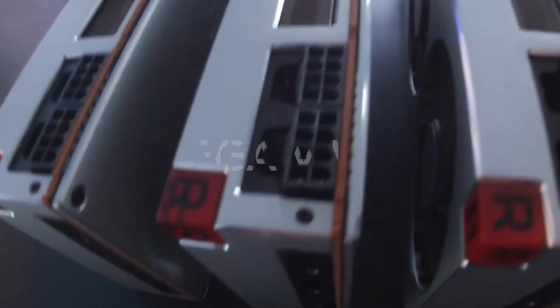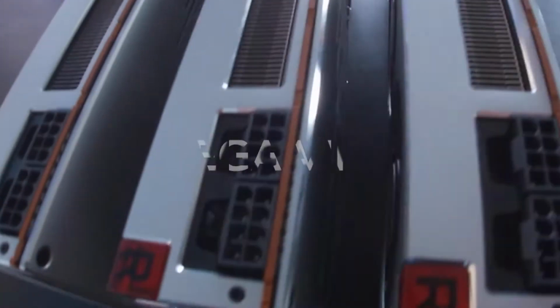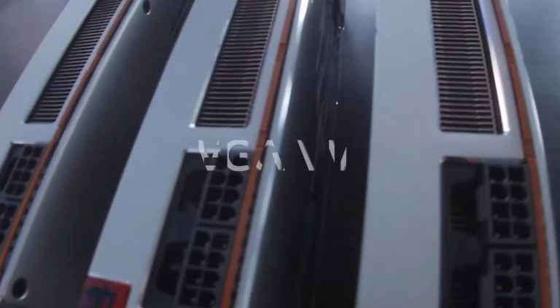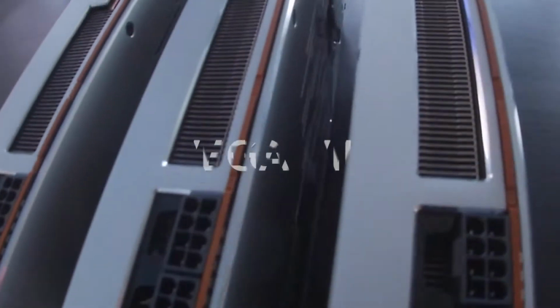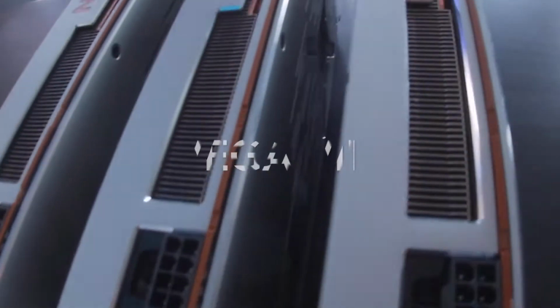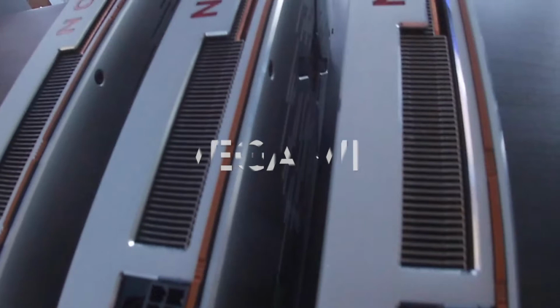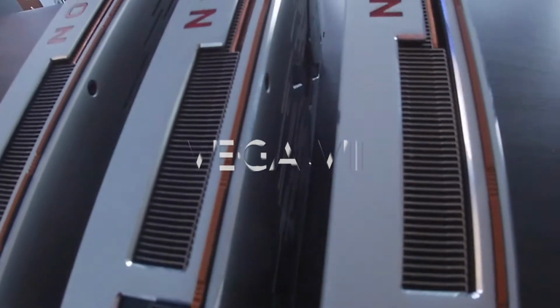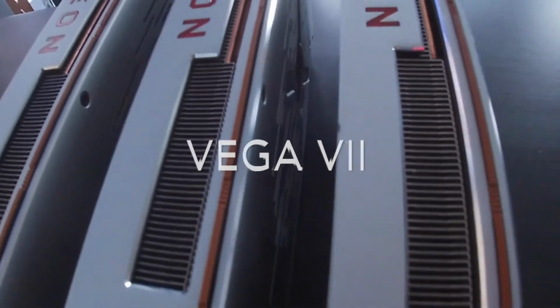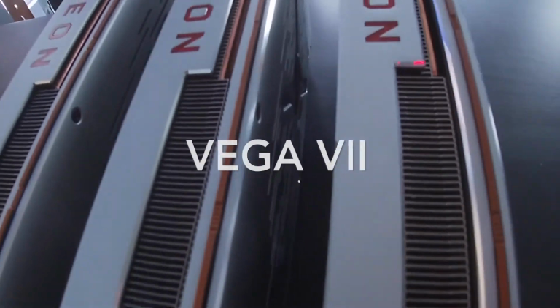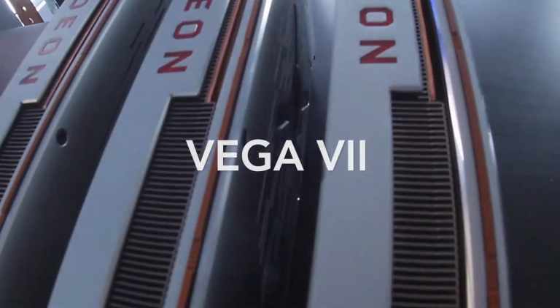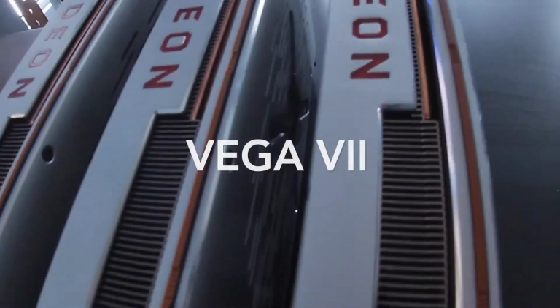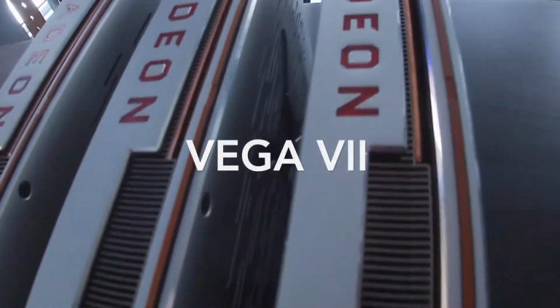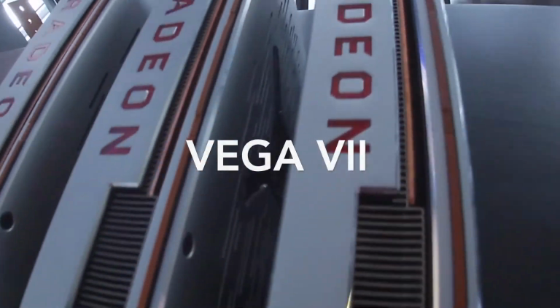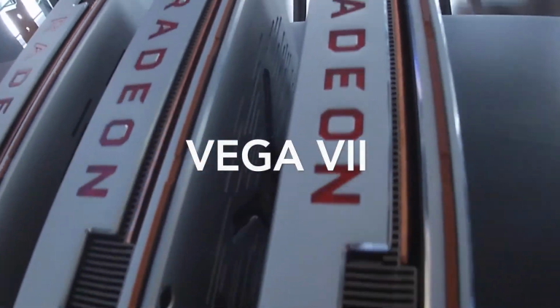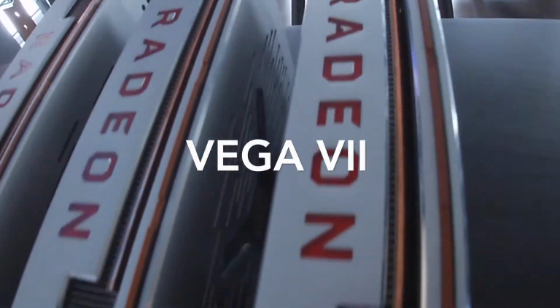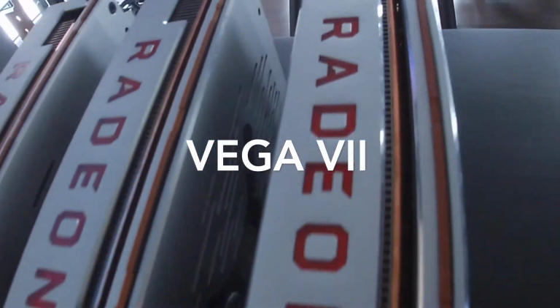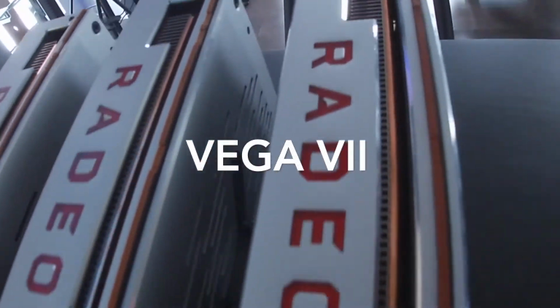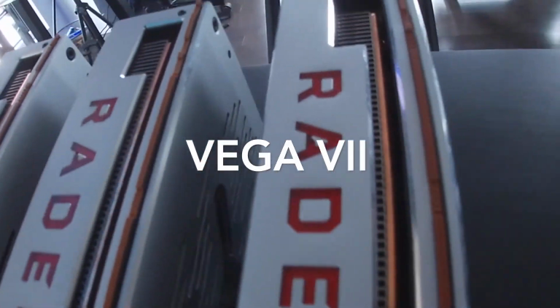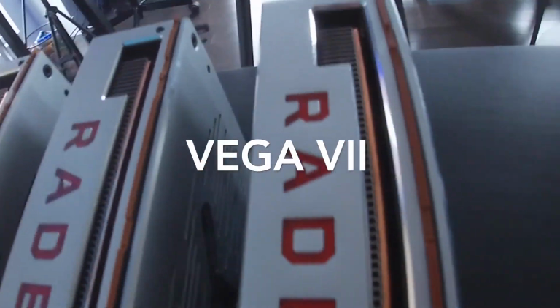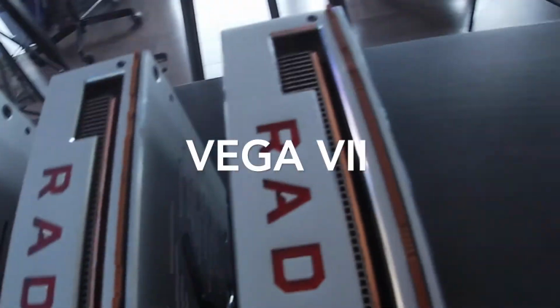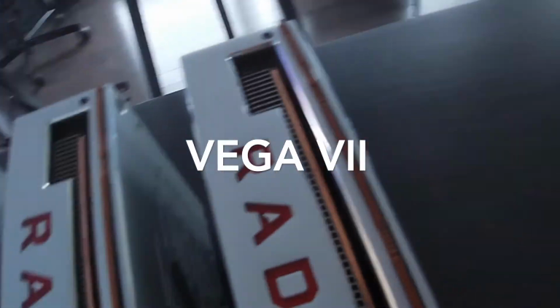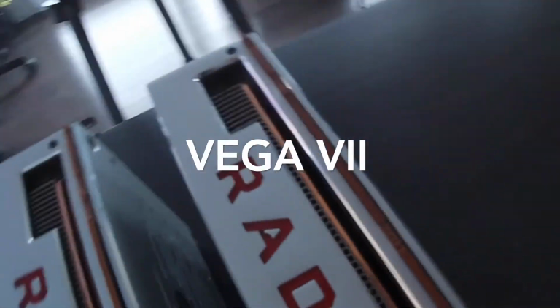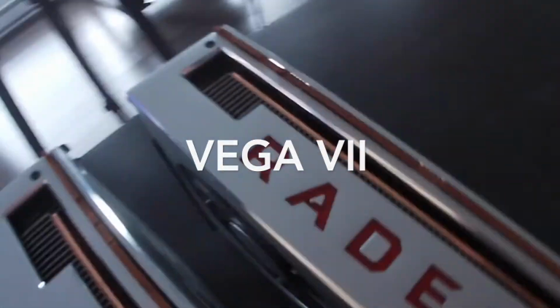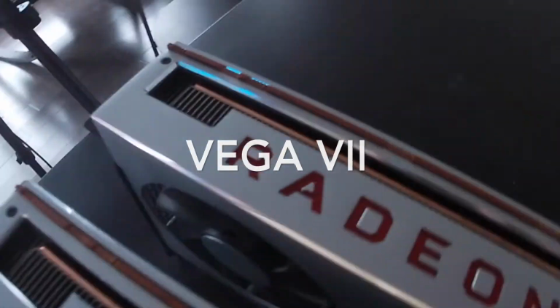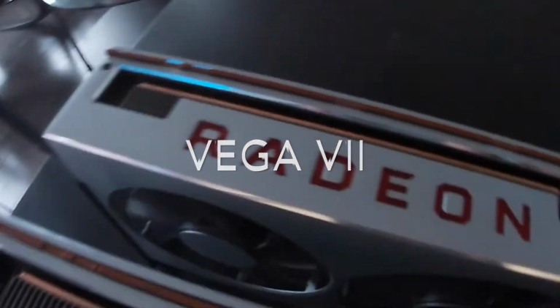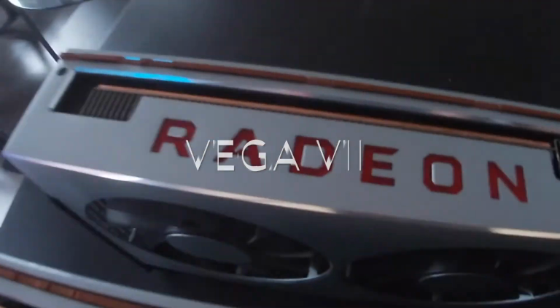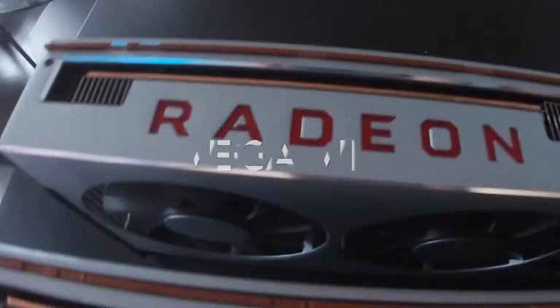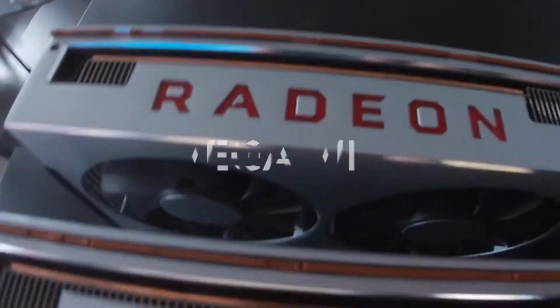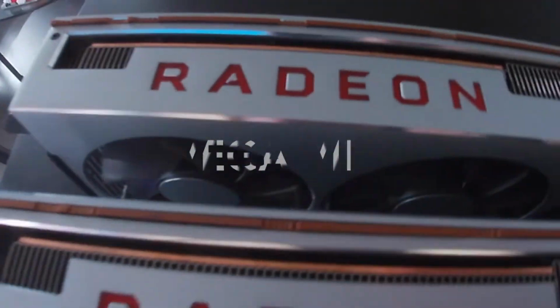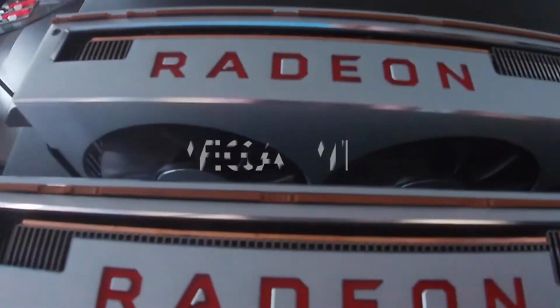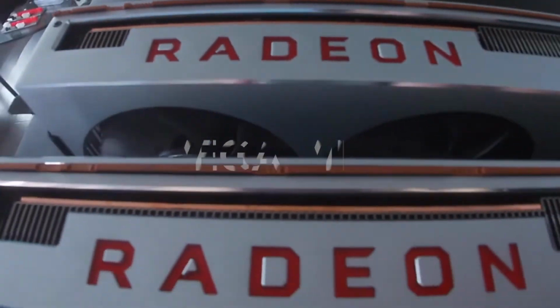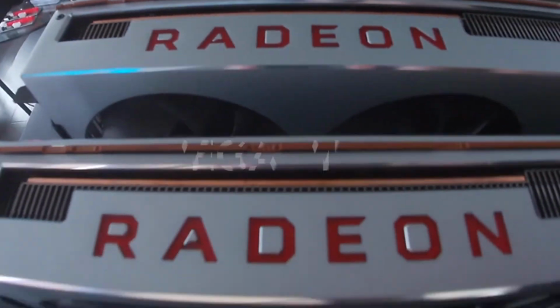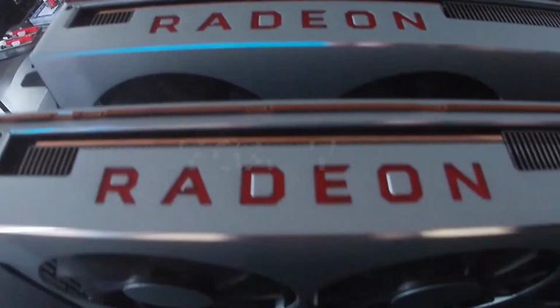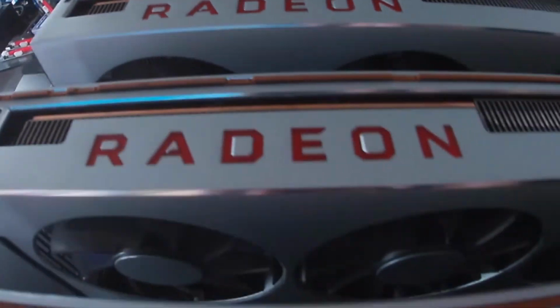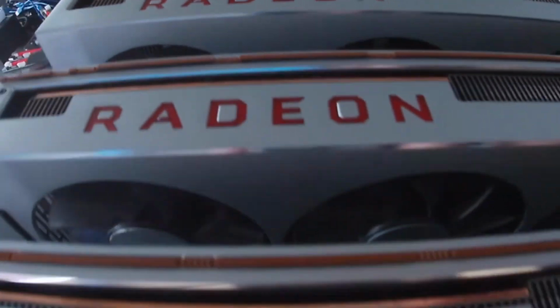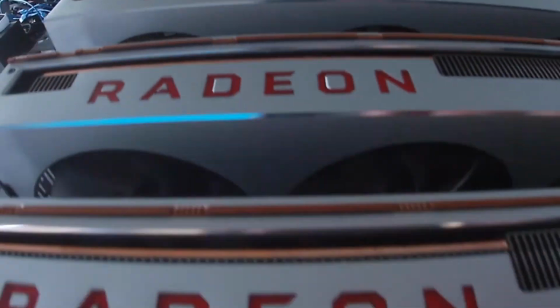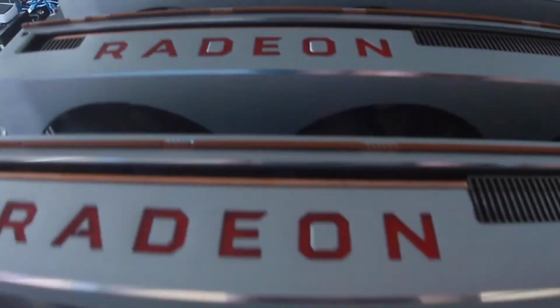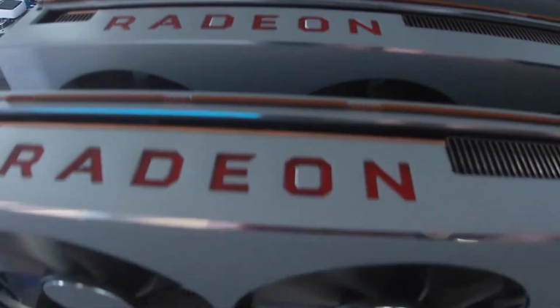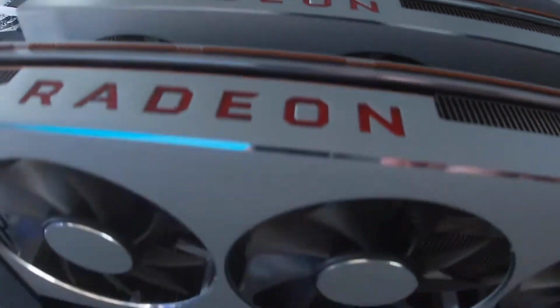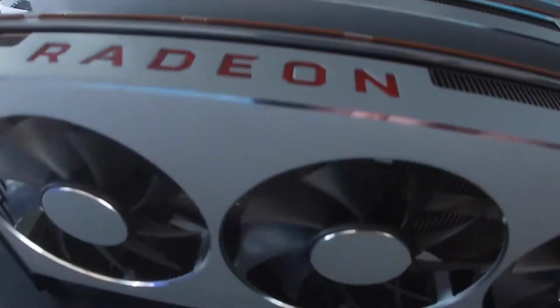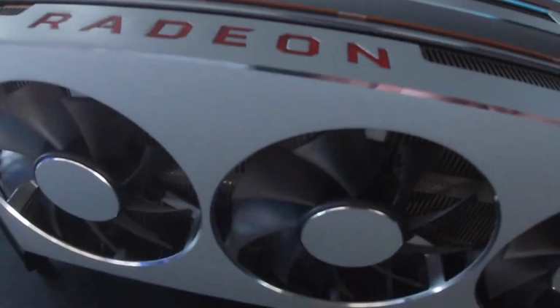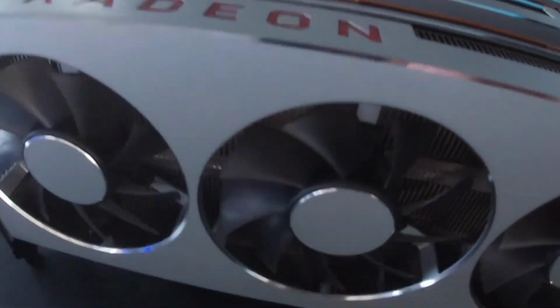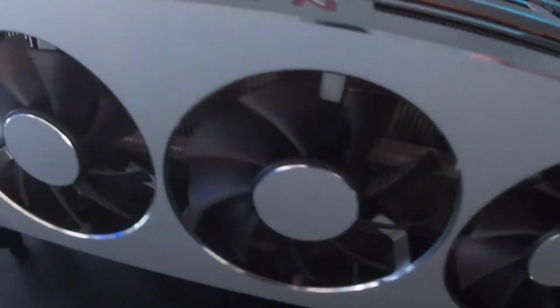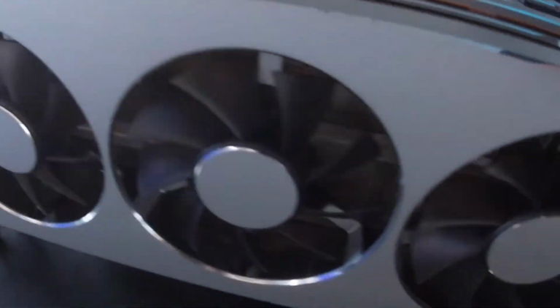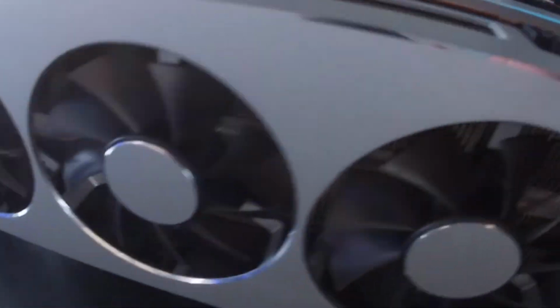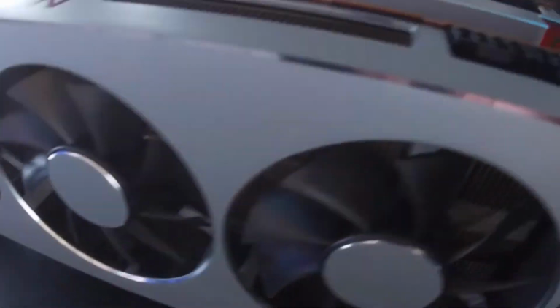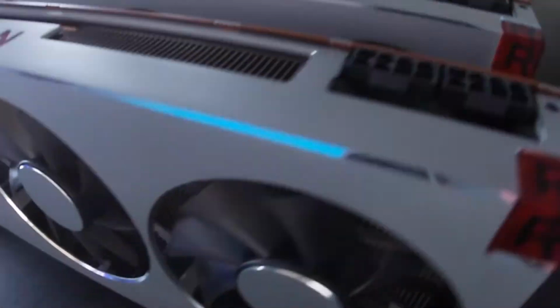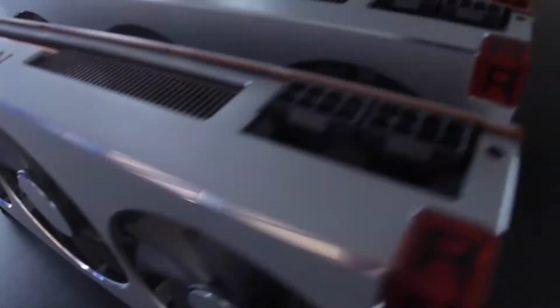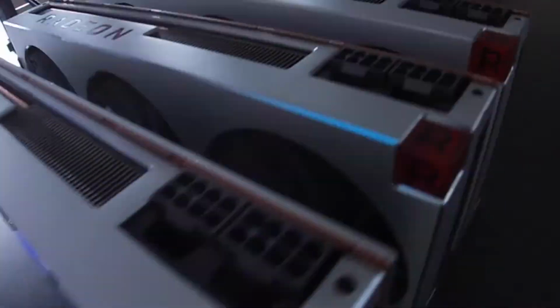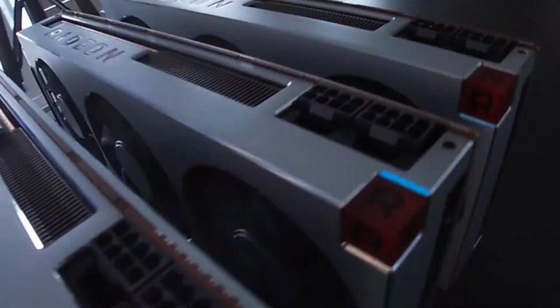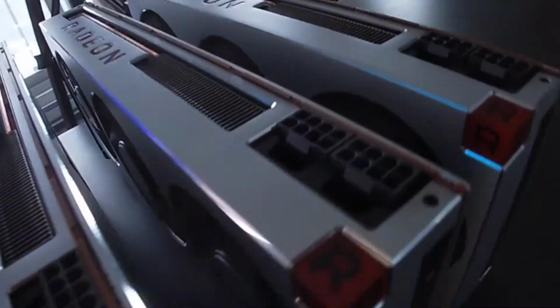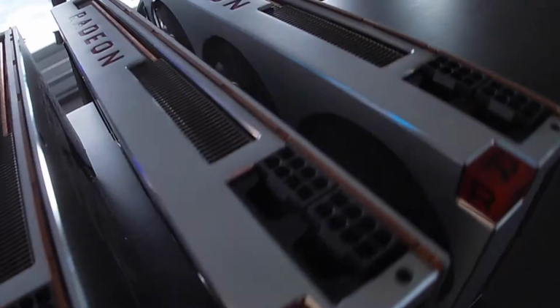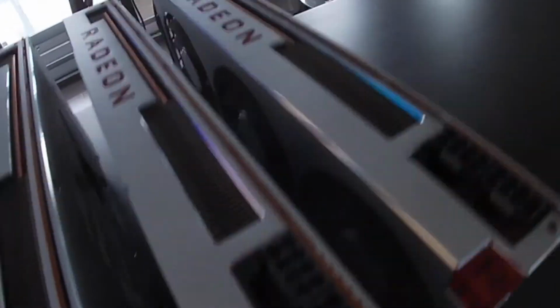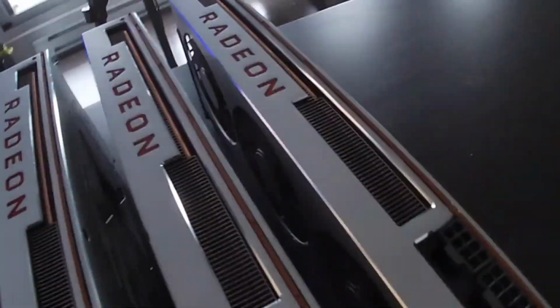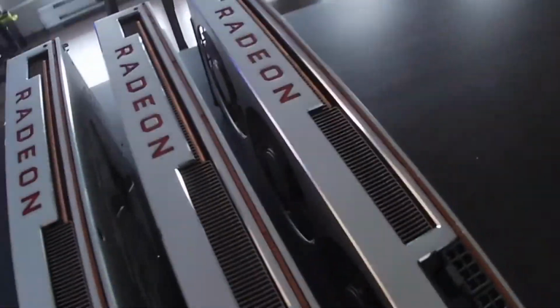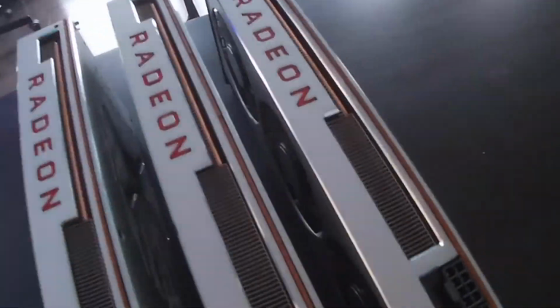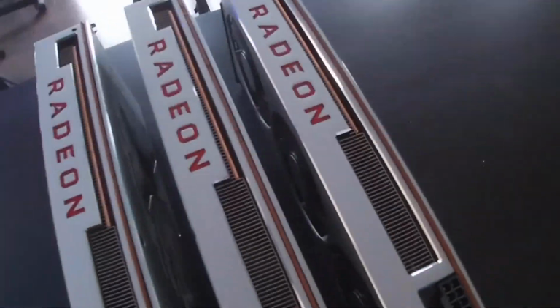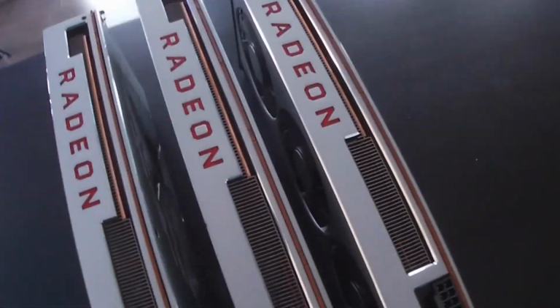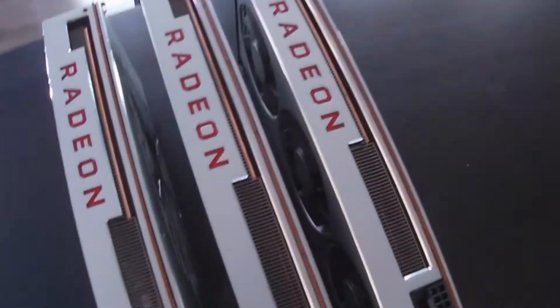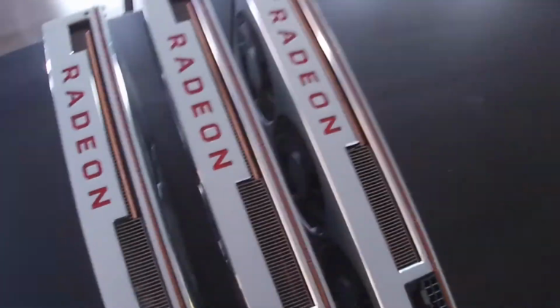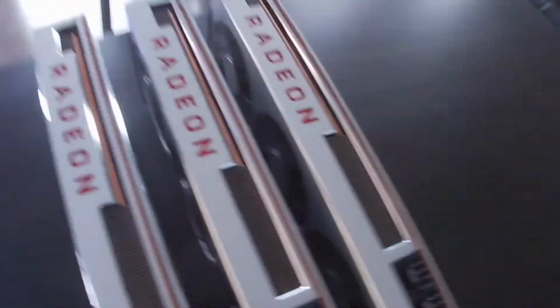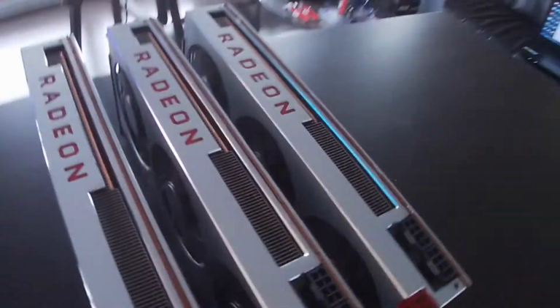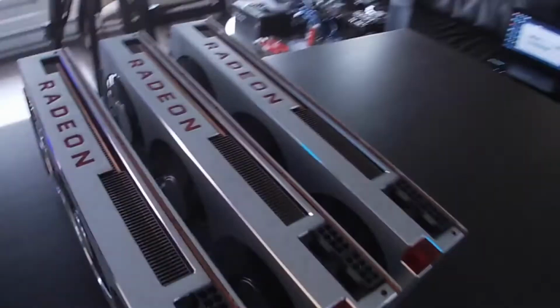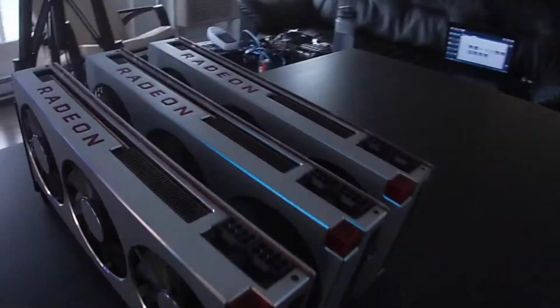And finally, number one will be the Vega 7. It is a beast of a card that can produce 90 megahash for only 250 watts in the ETH algorithm.